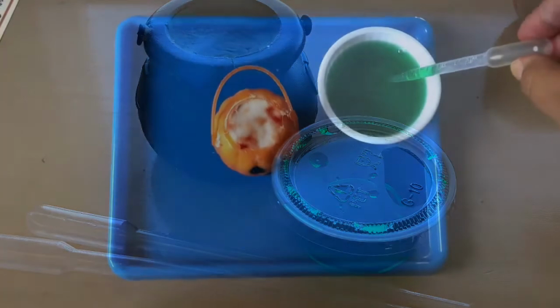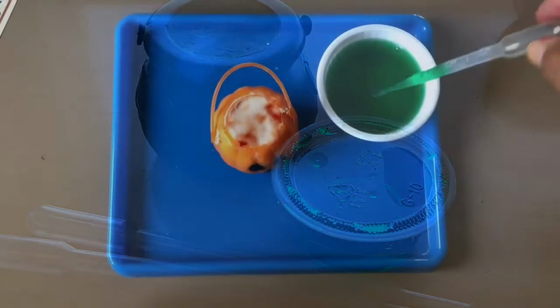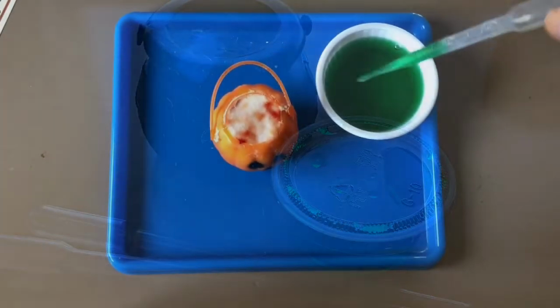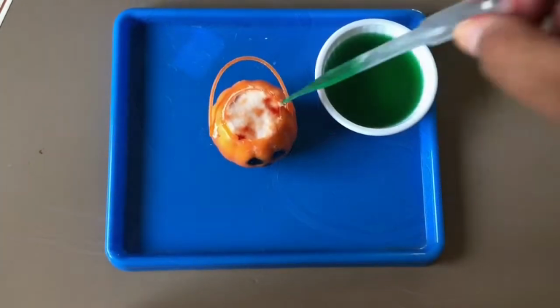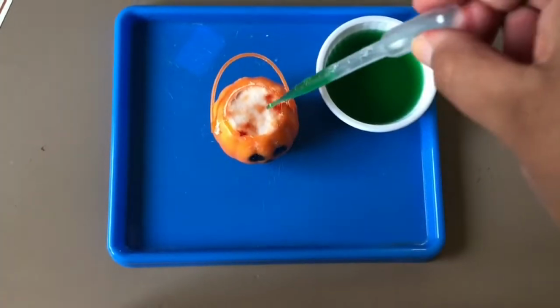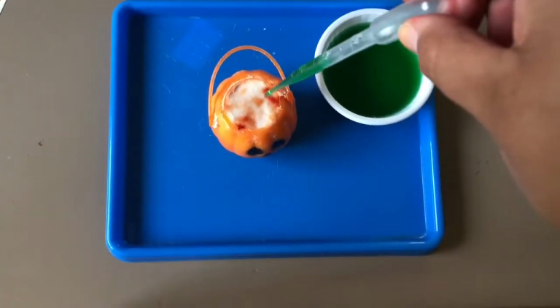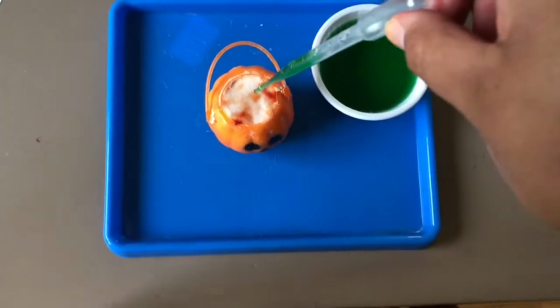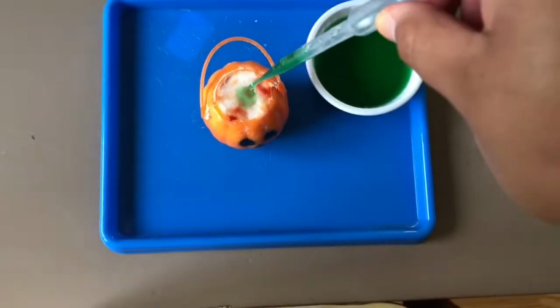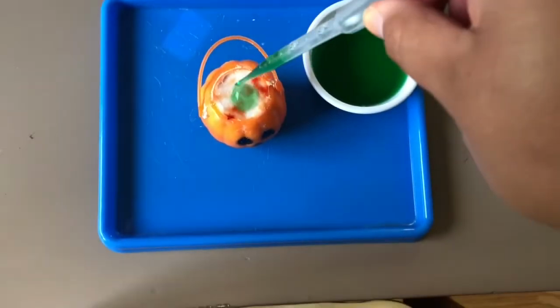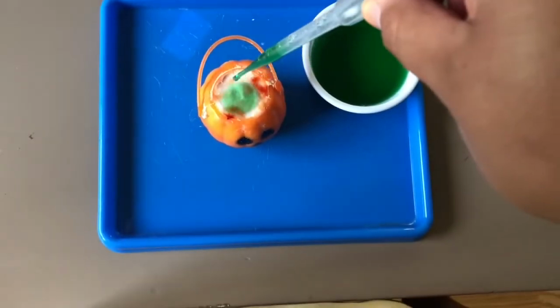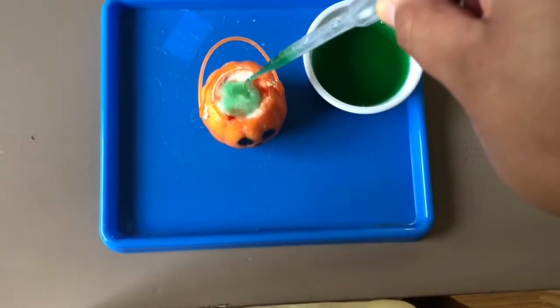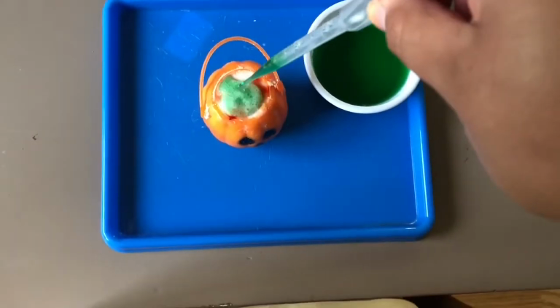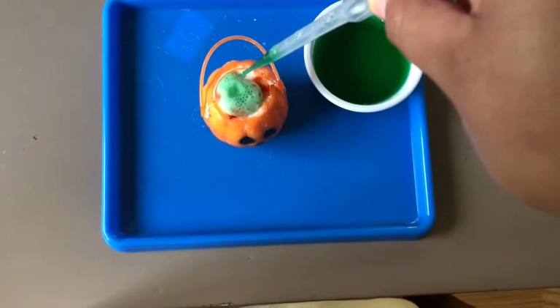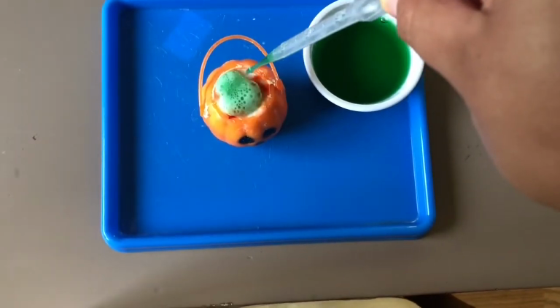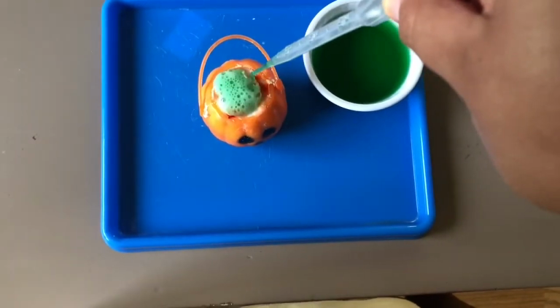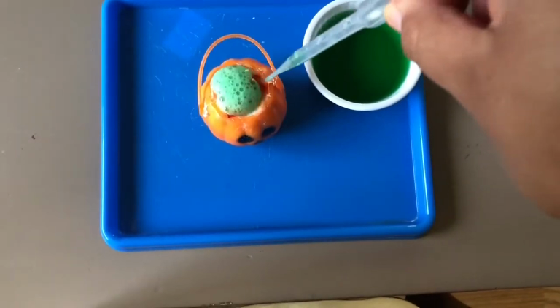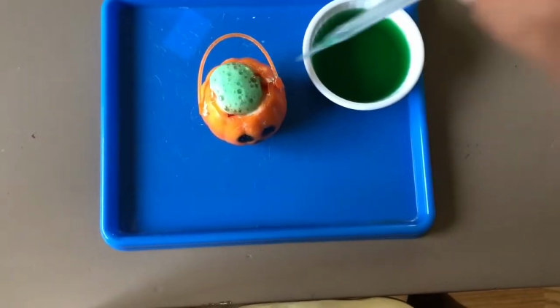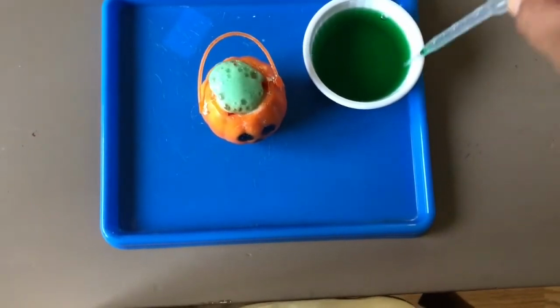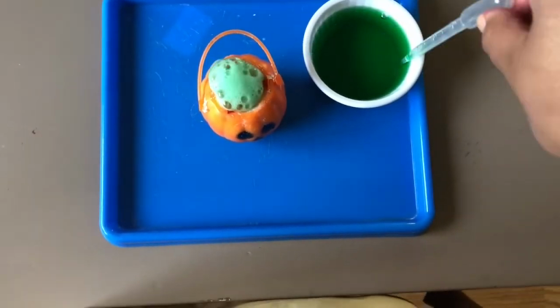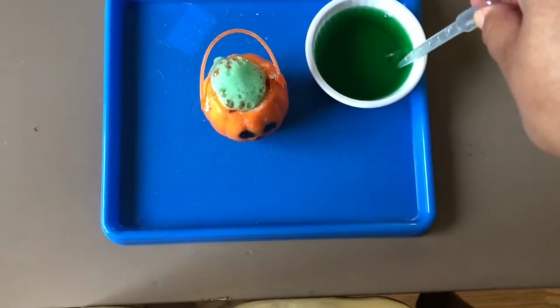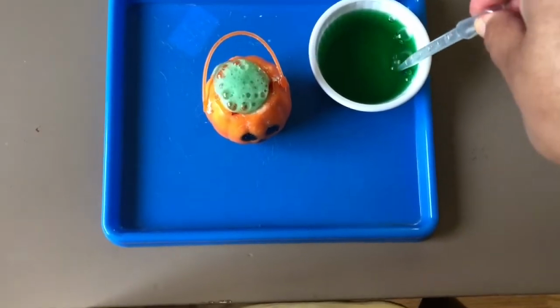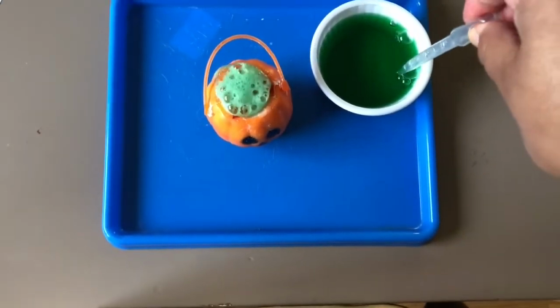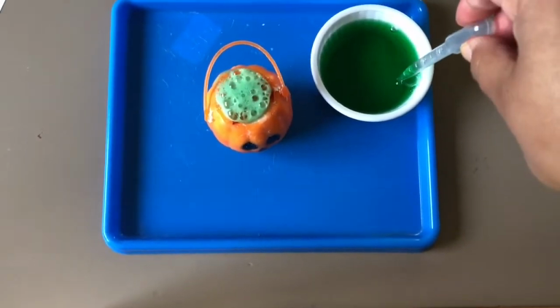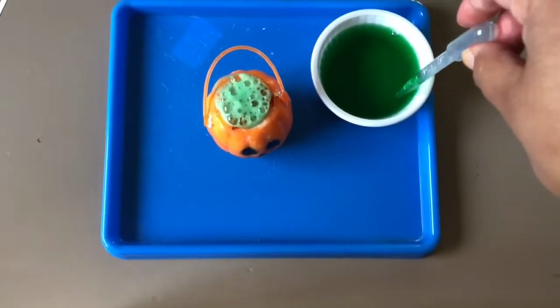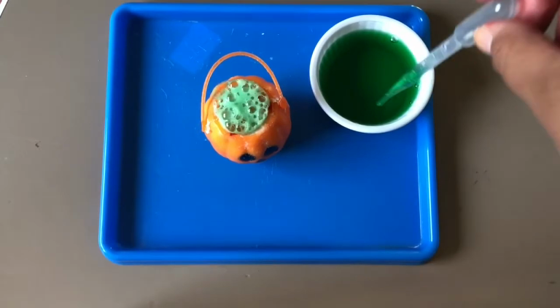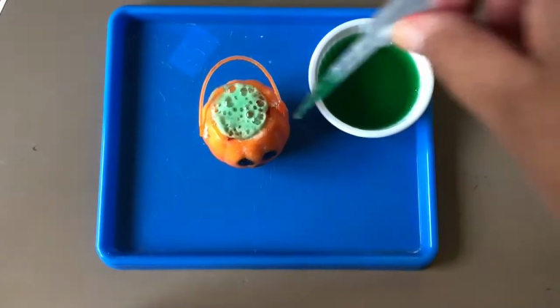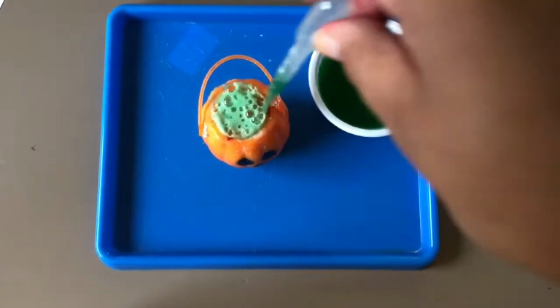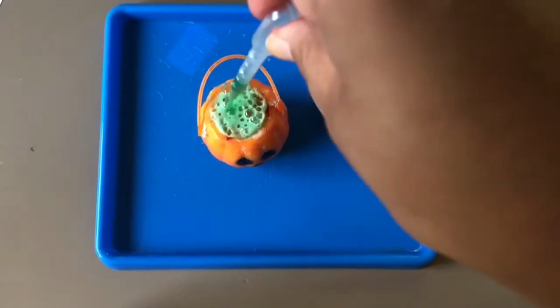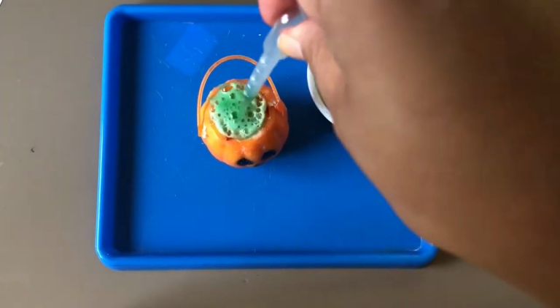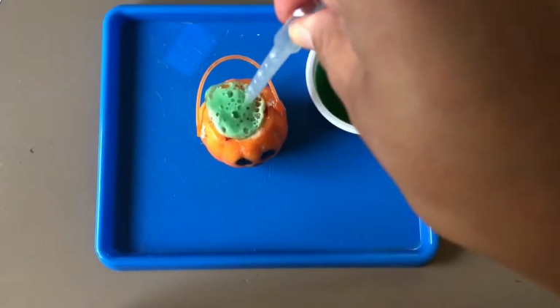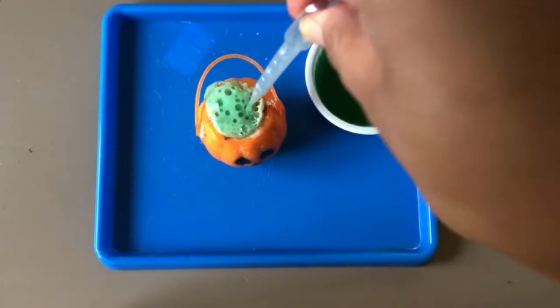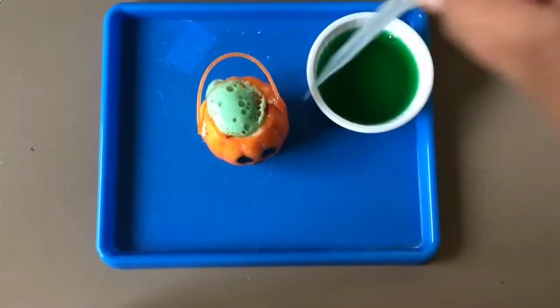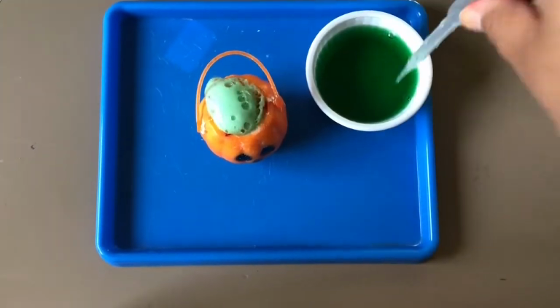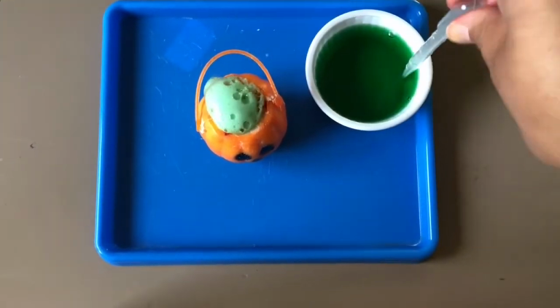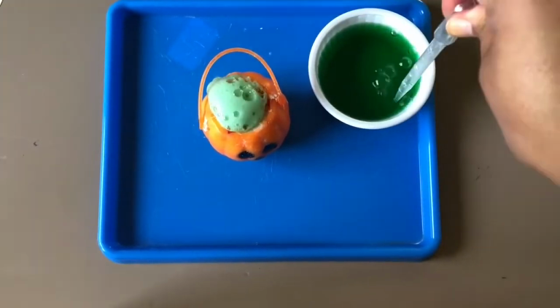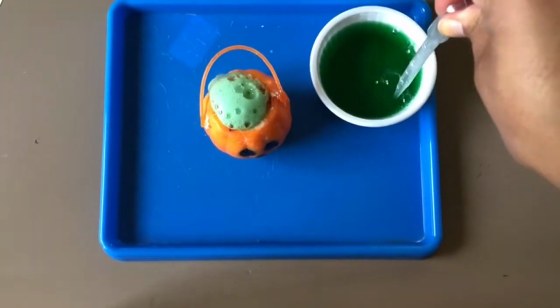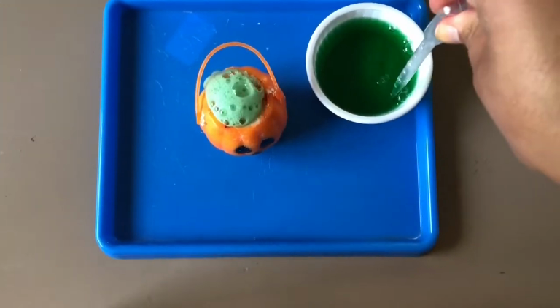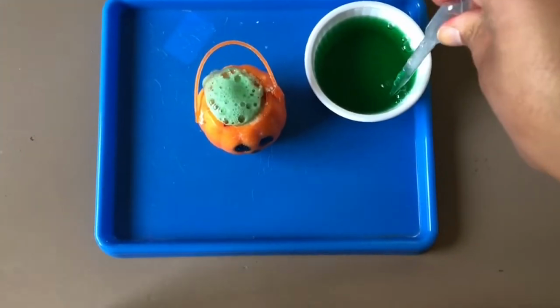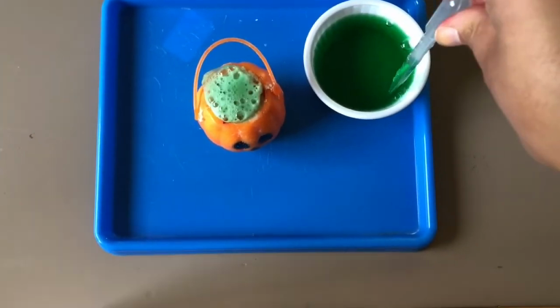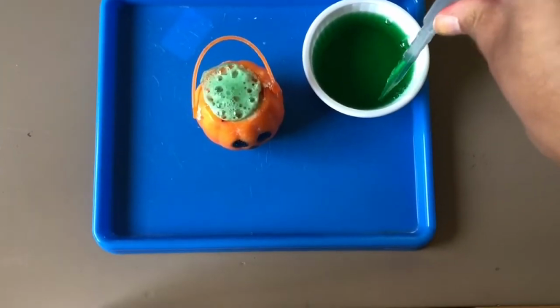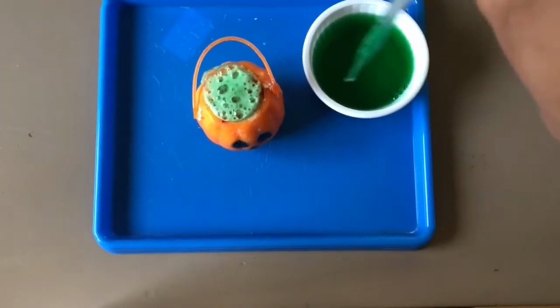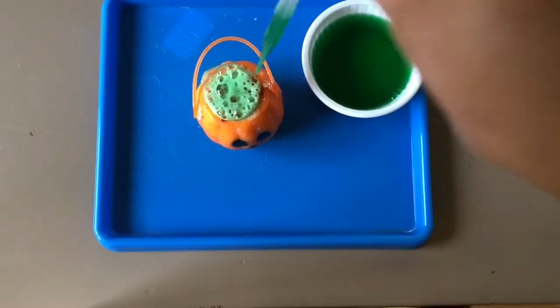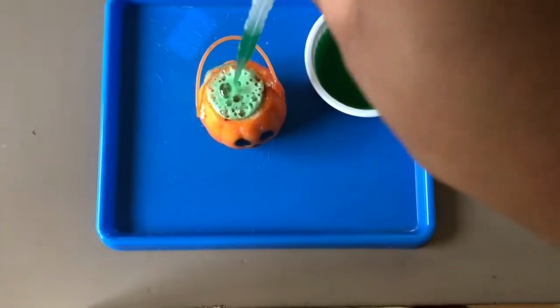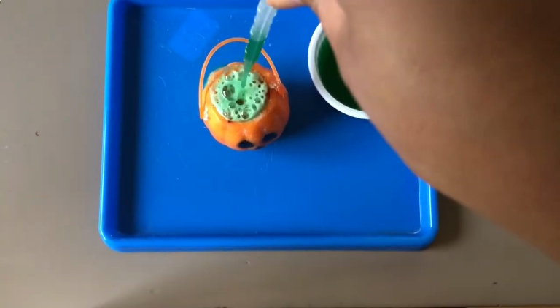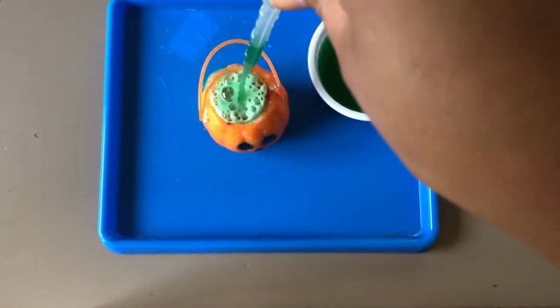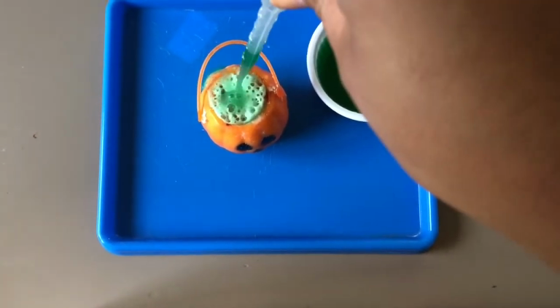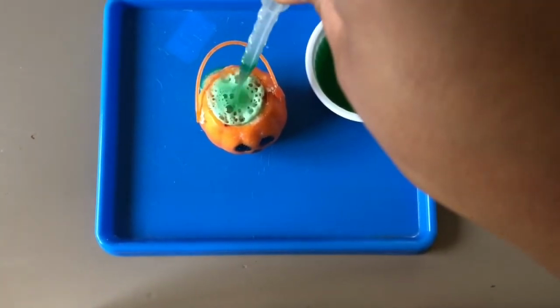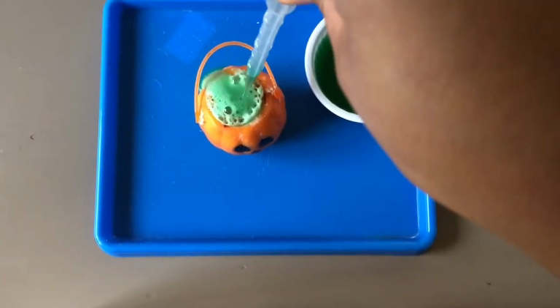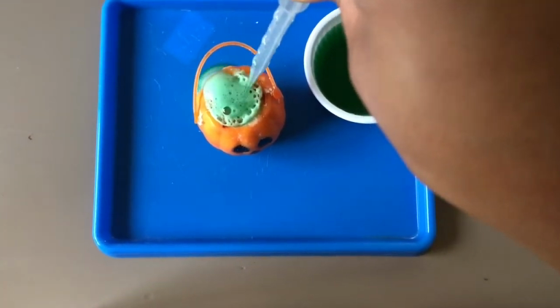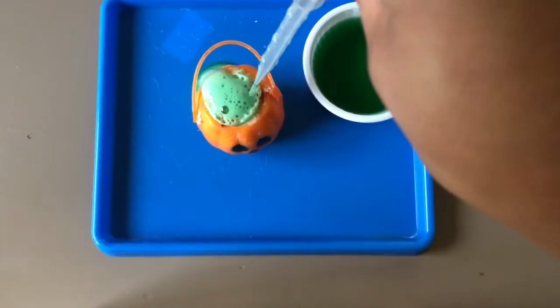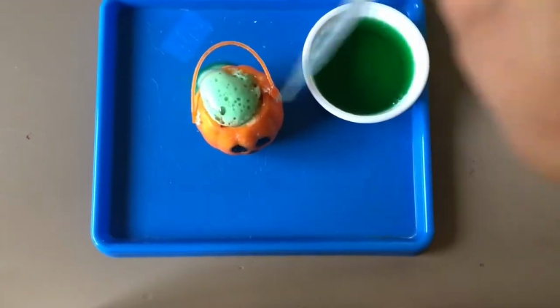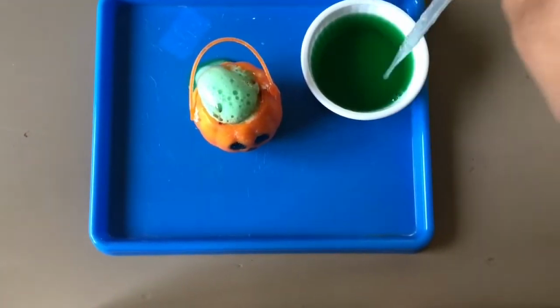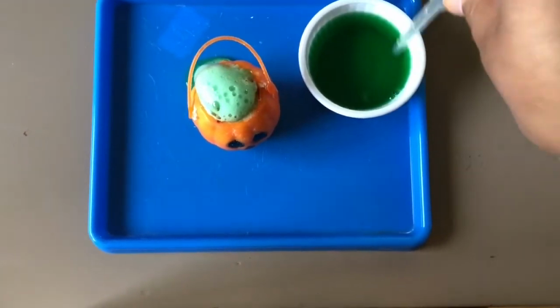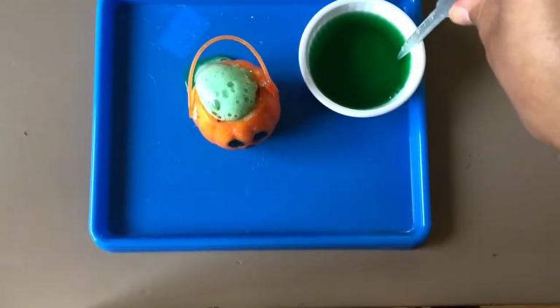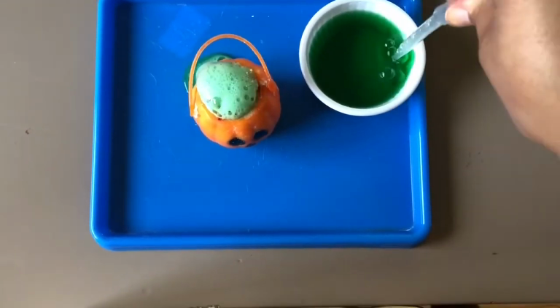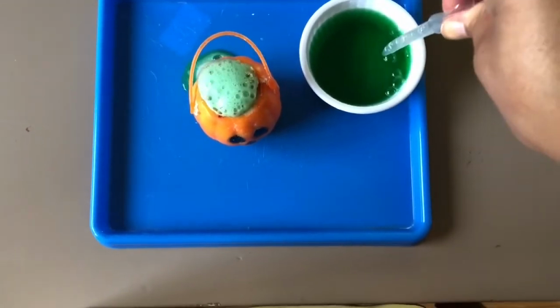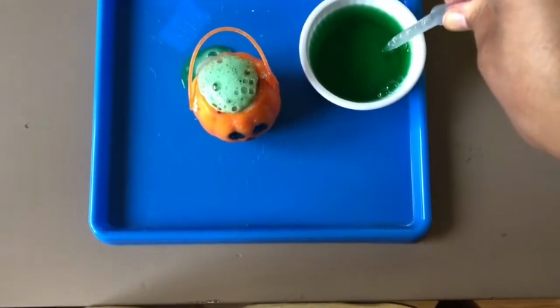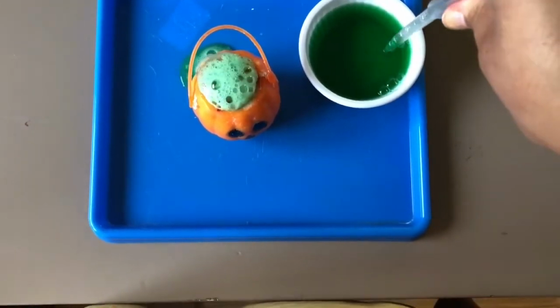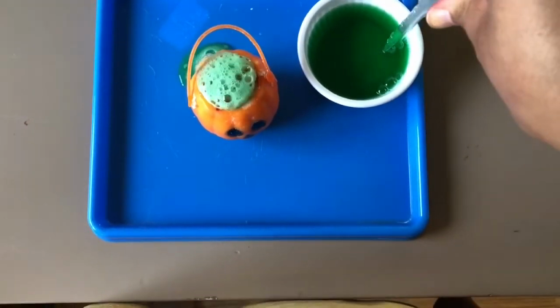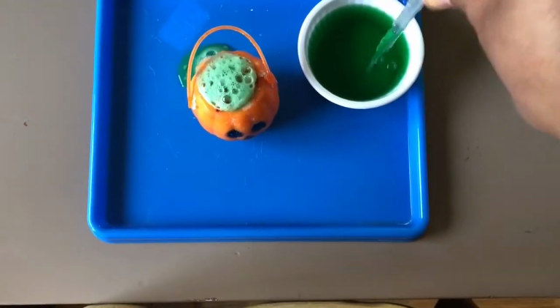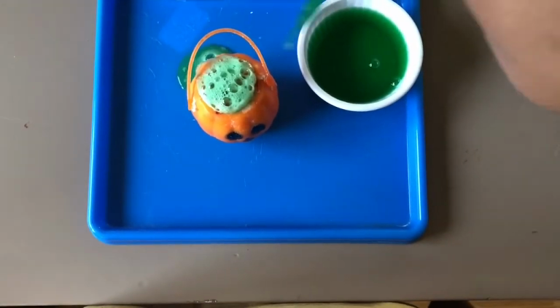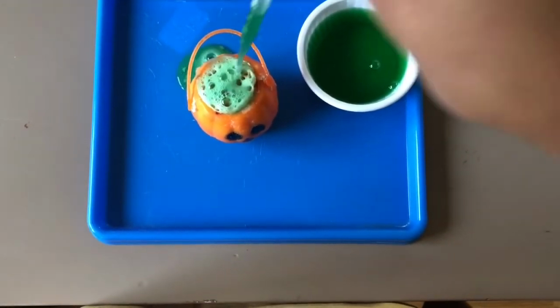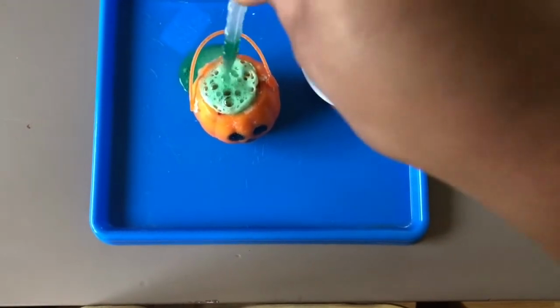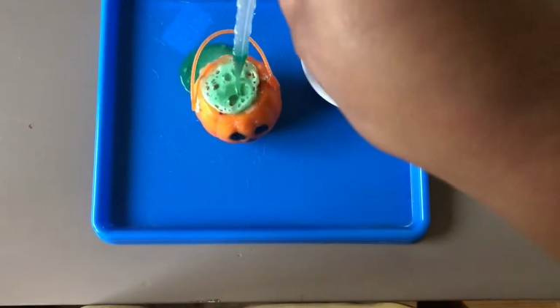Once you're ready to do this activity with your toddler you can invite them over to explore their pumpkin or cauldron using their pipettes and some vinegar.